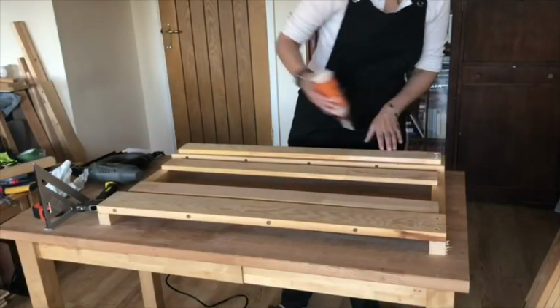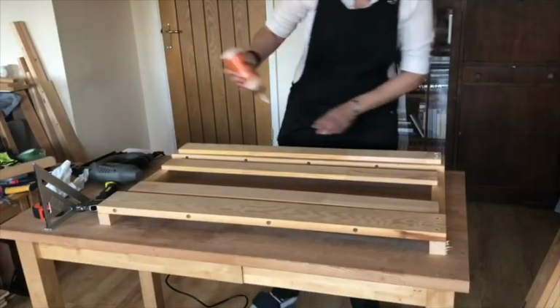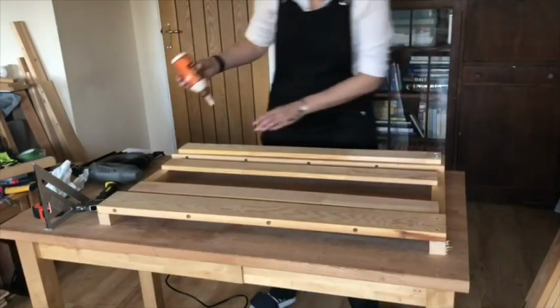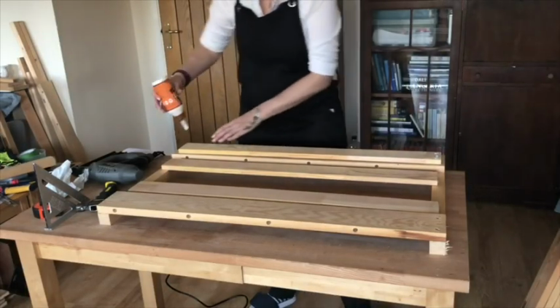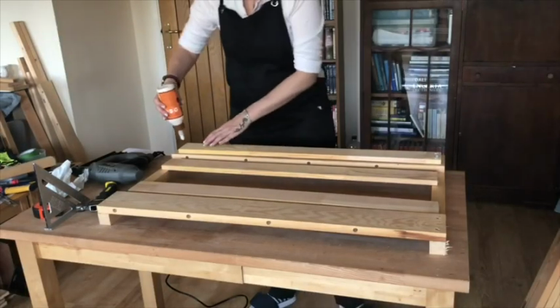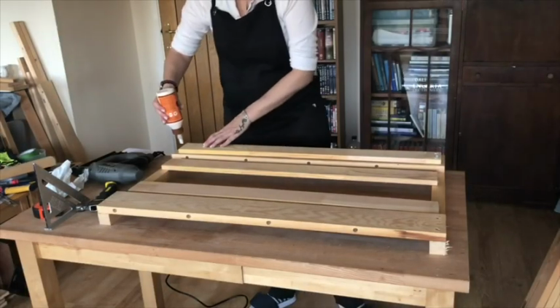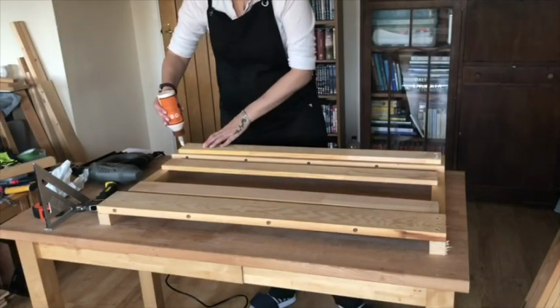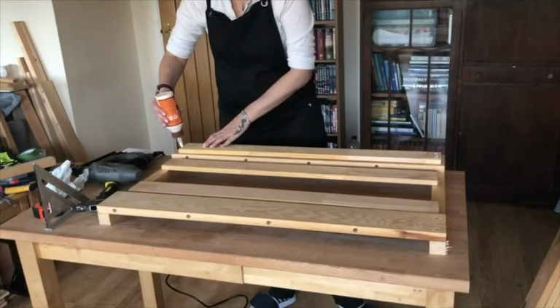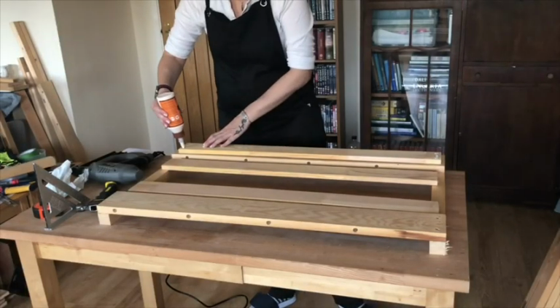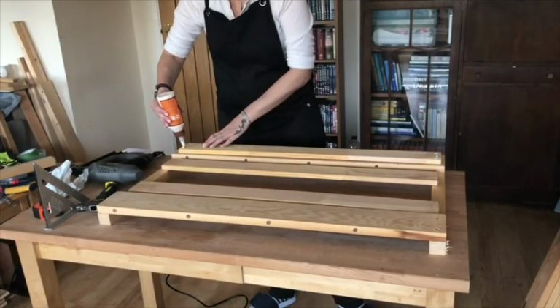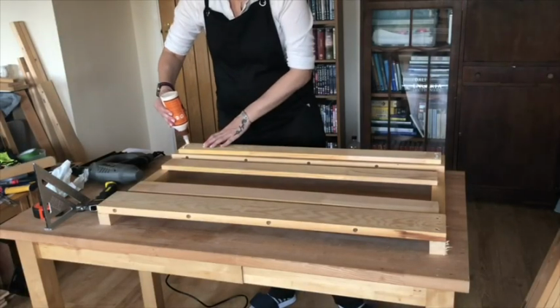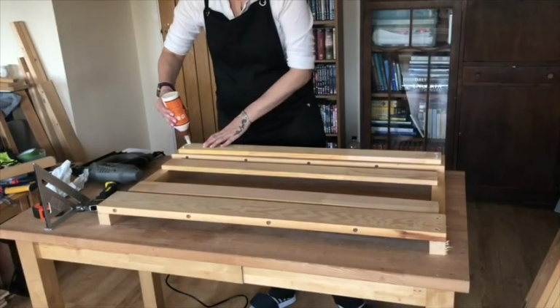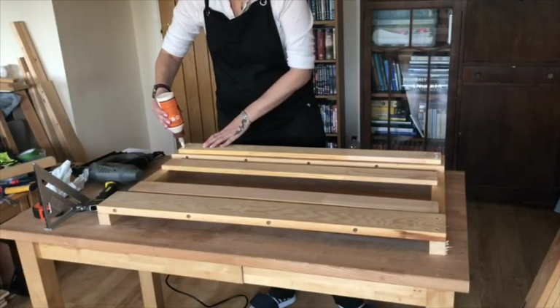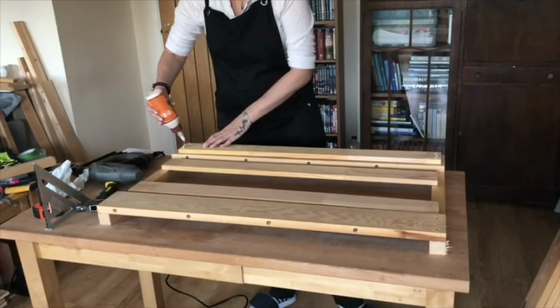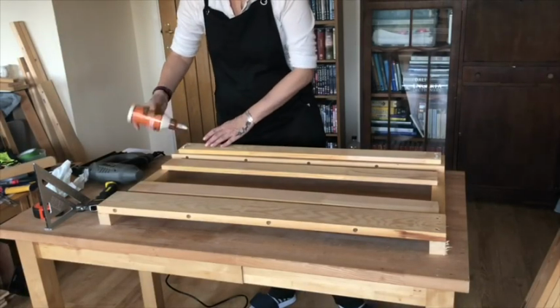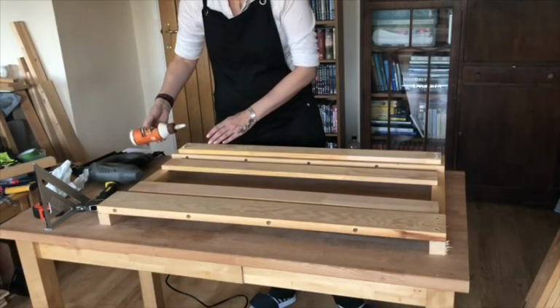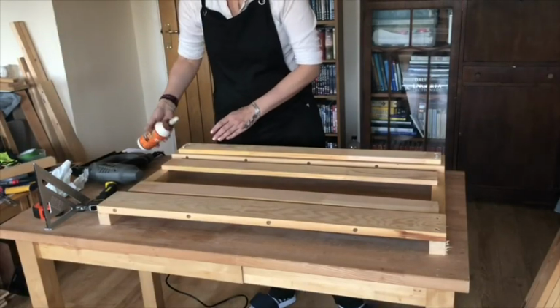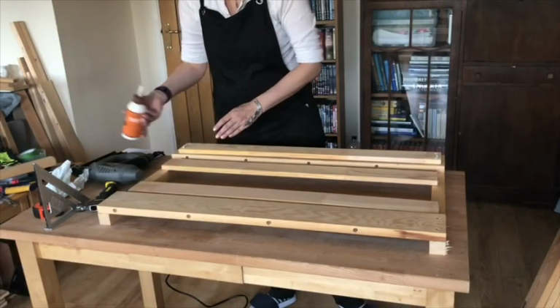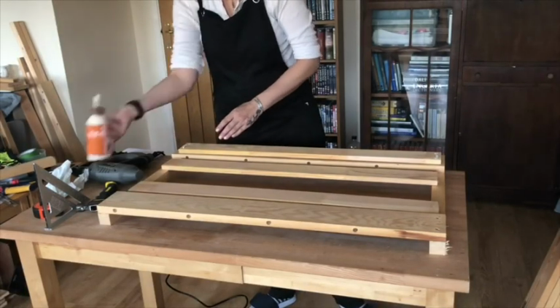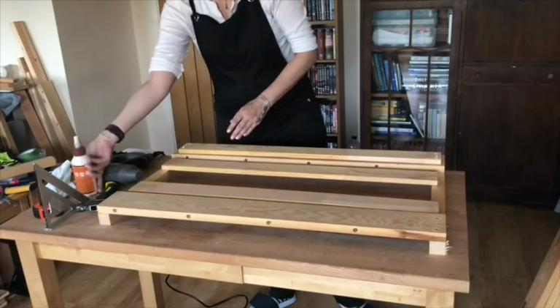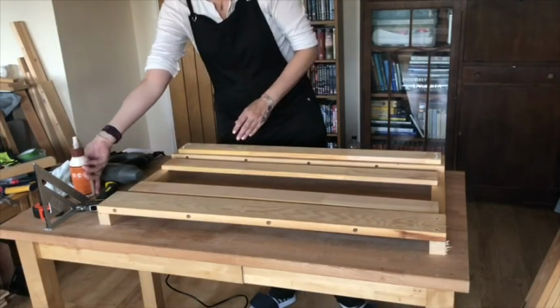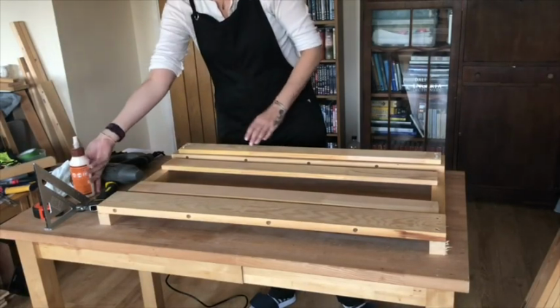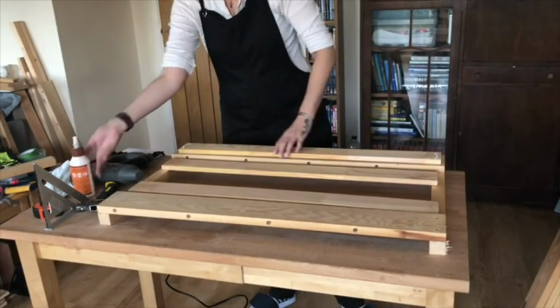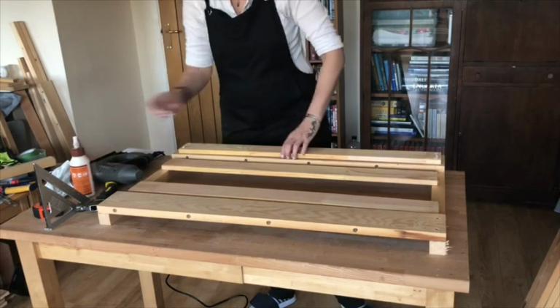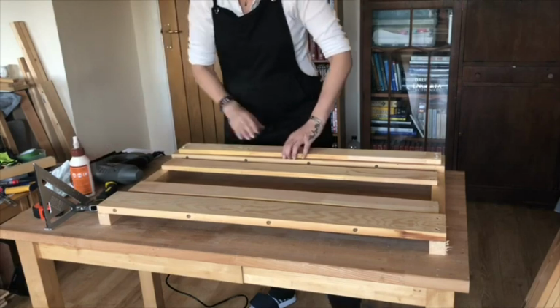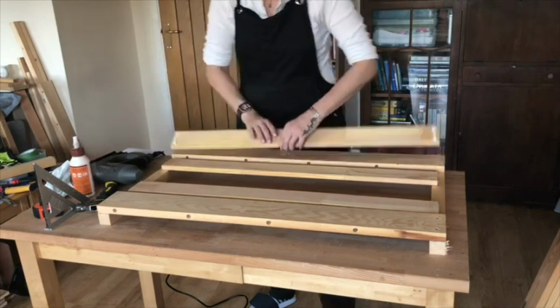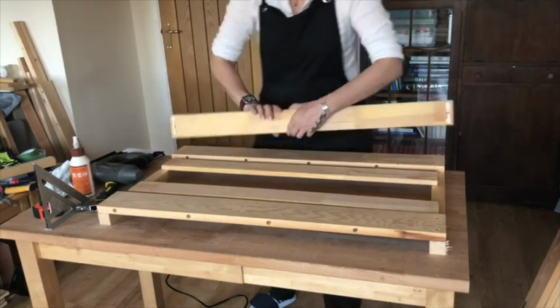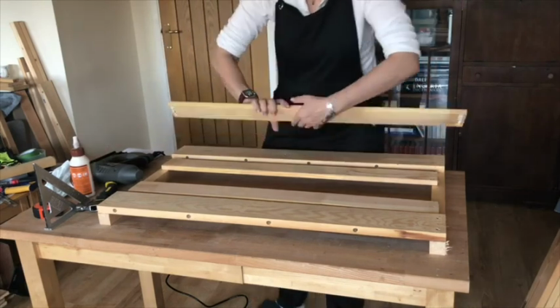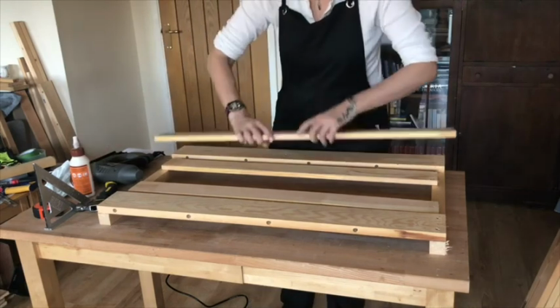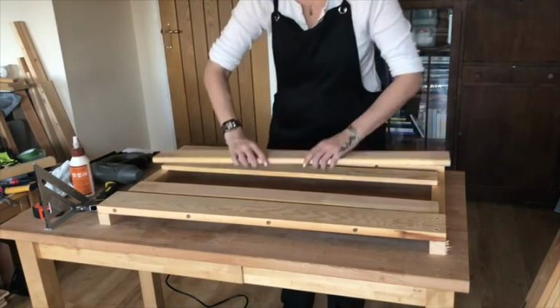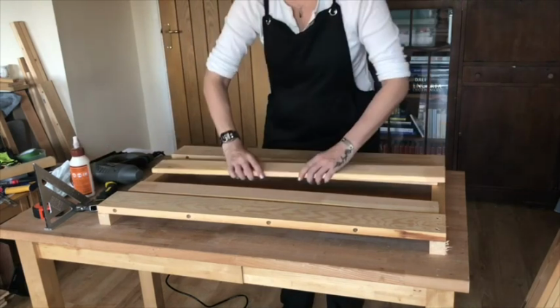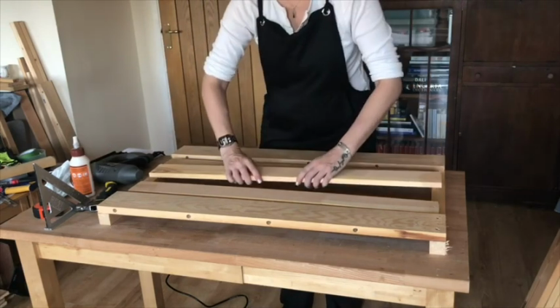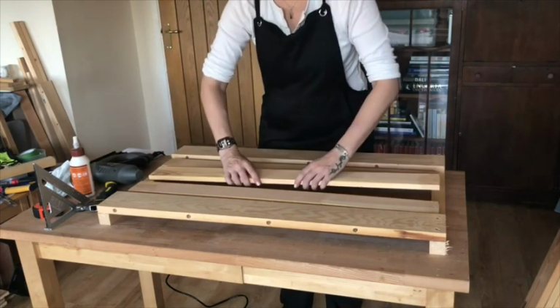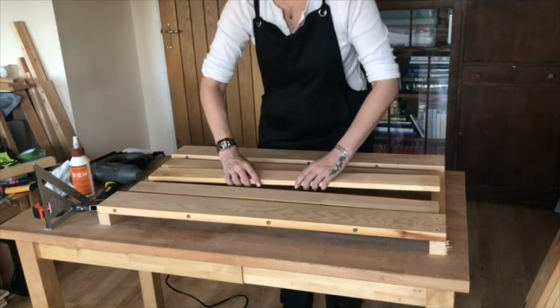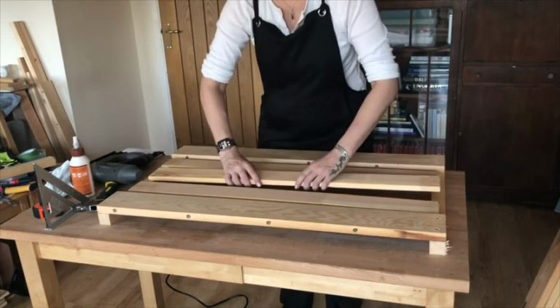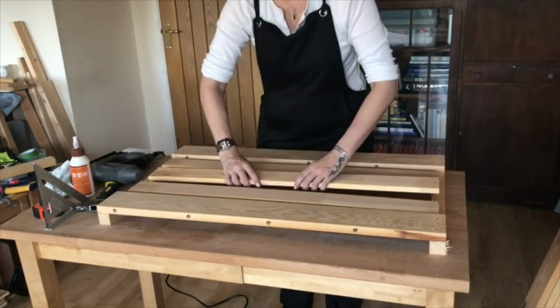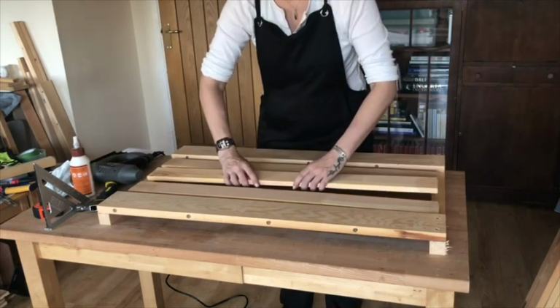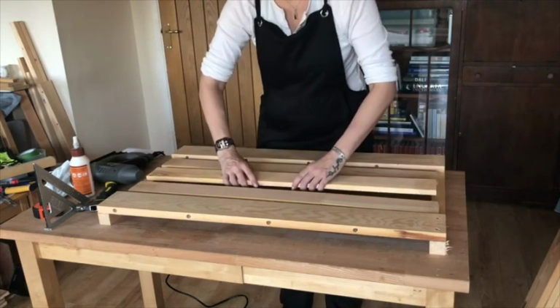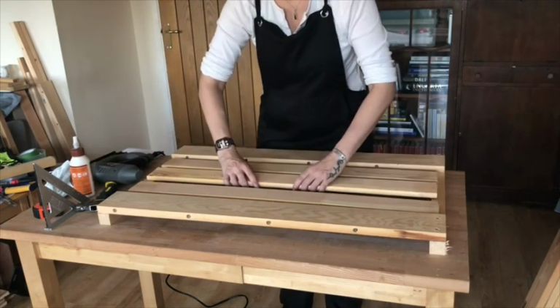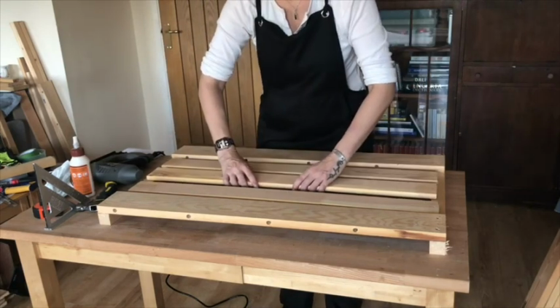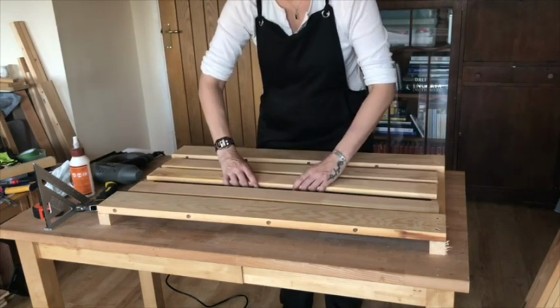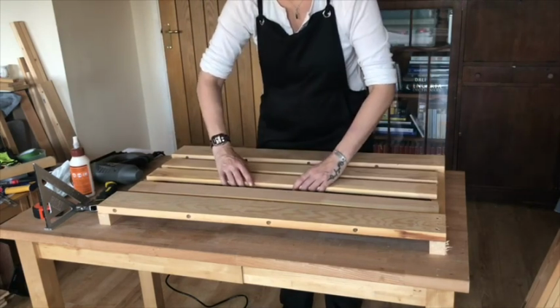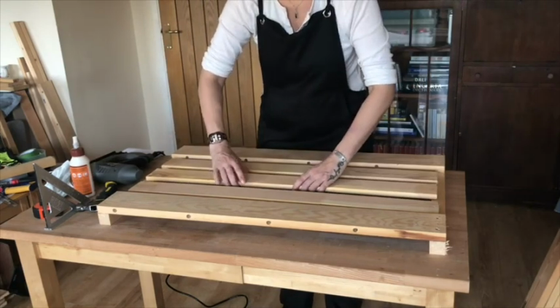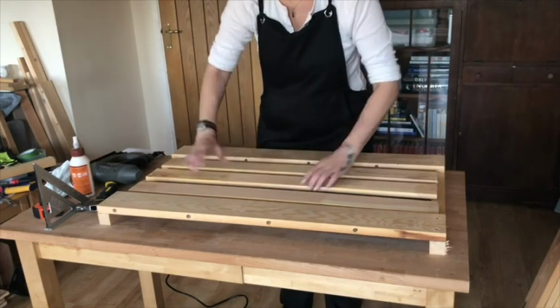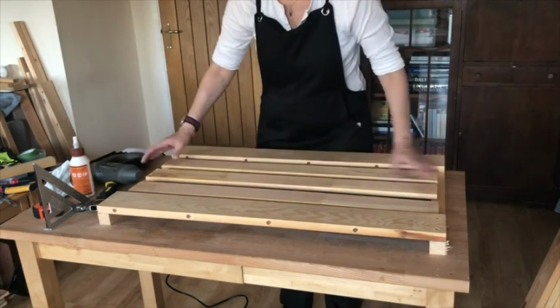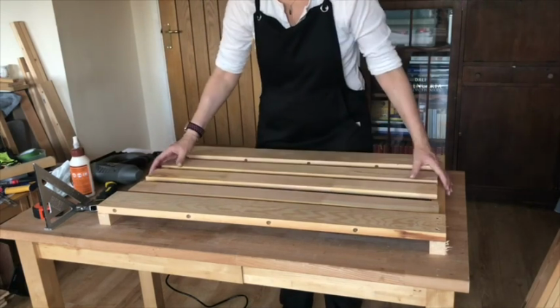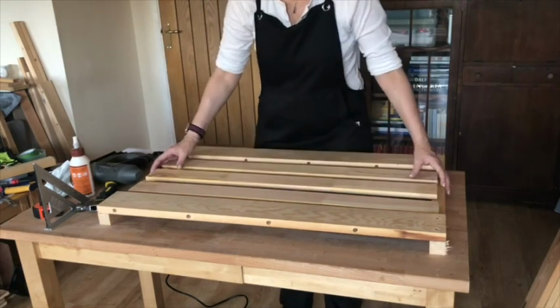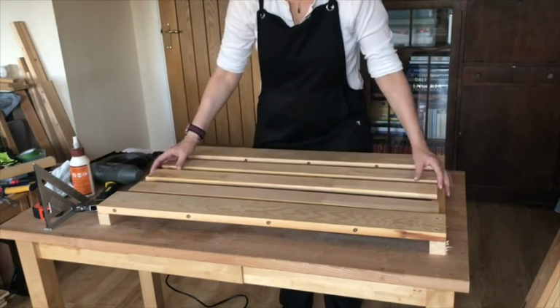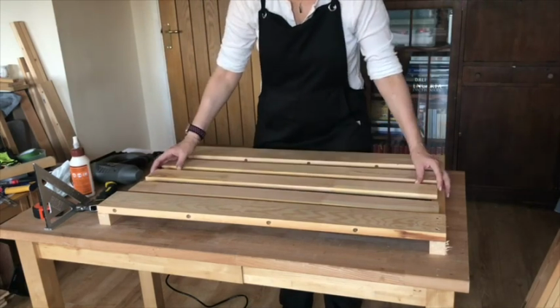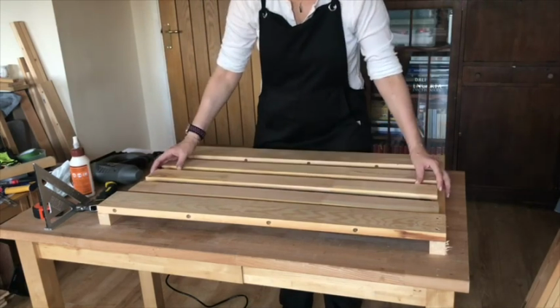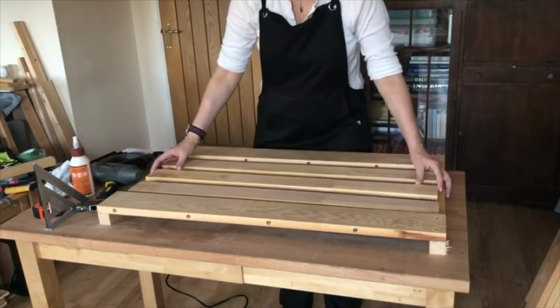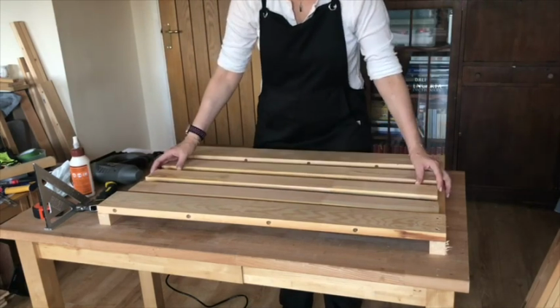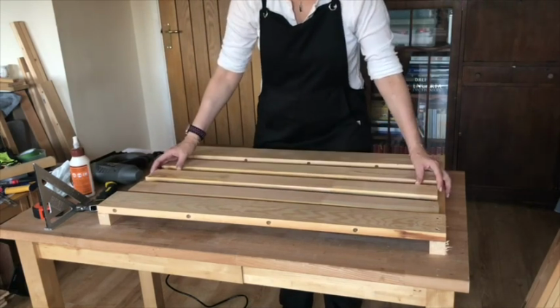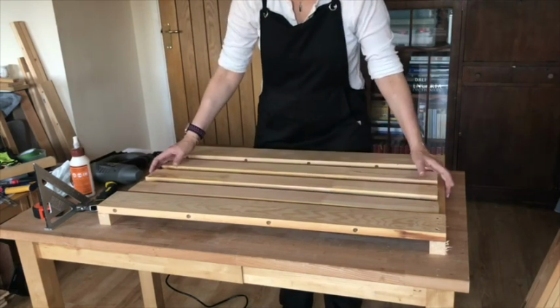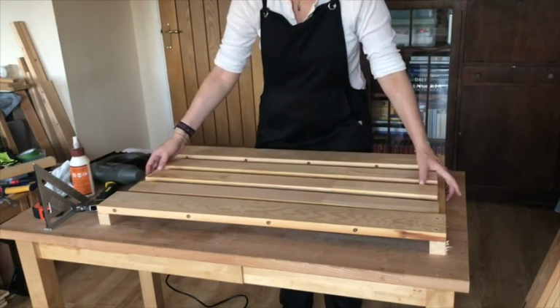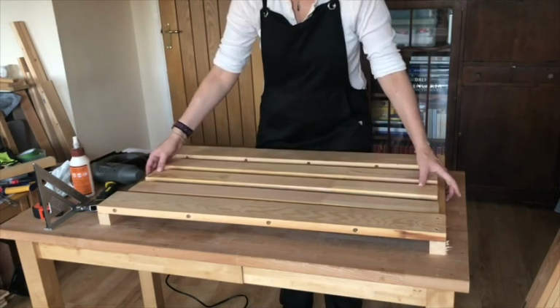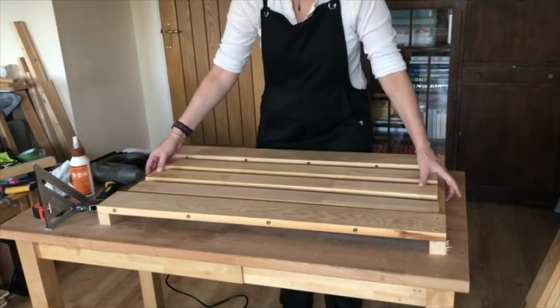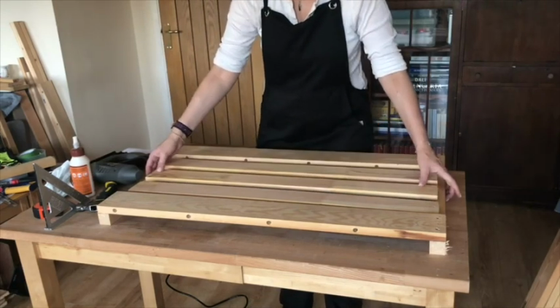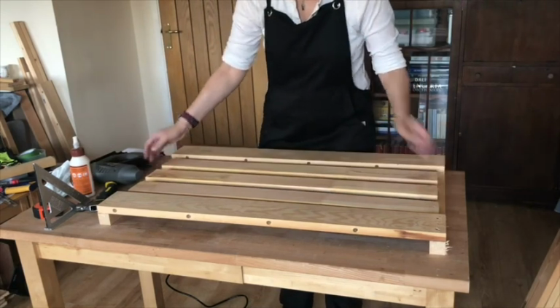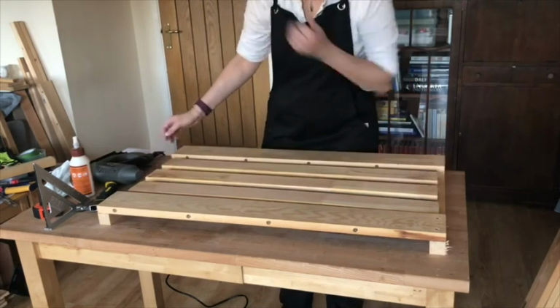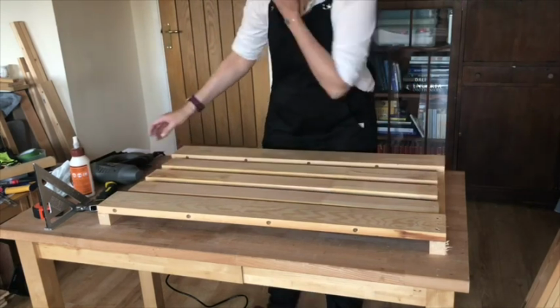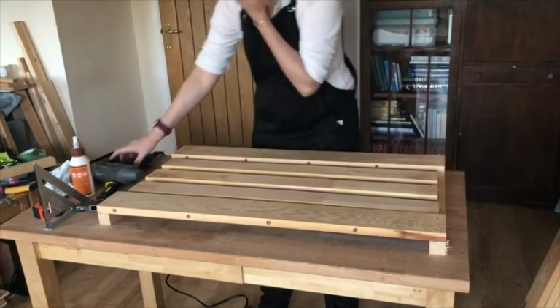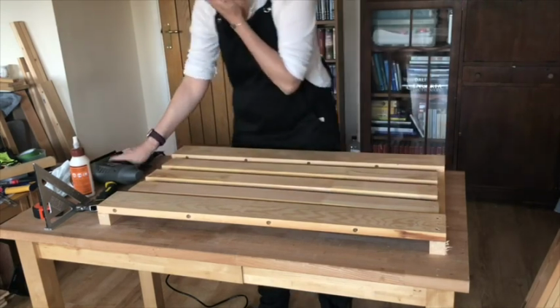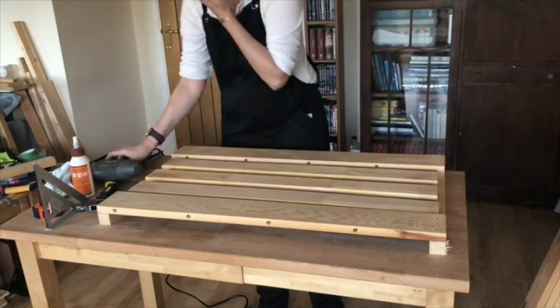I repeated the steps on all of the other slats. As you can see I grew in confidence with the nail gun, if not in ability.